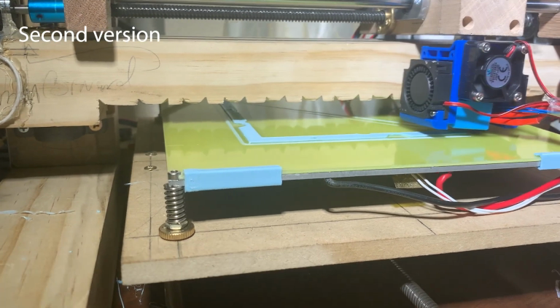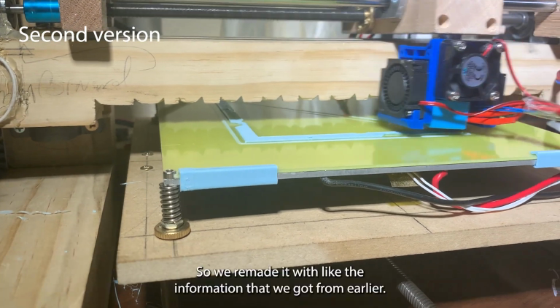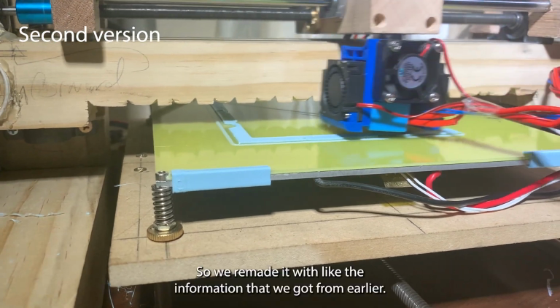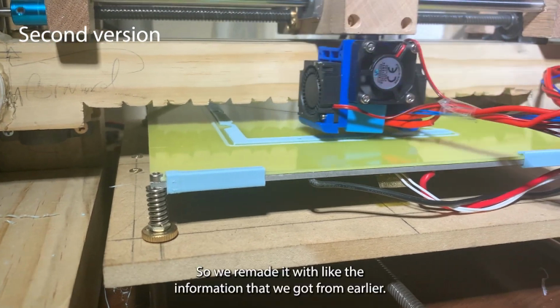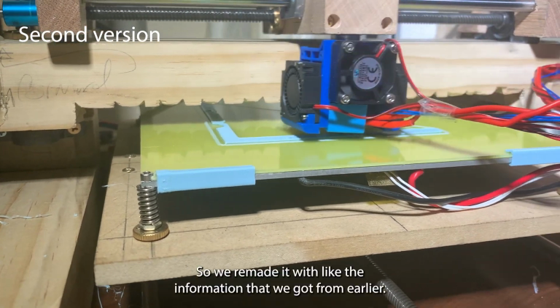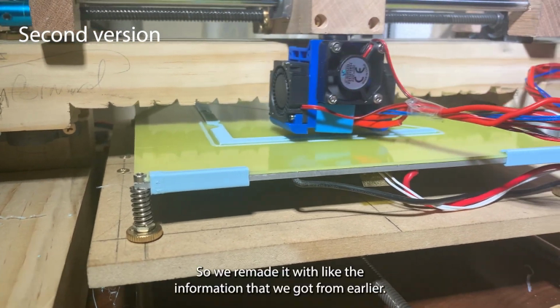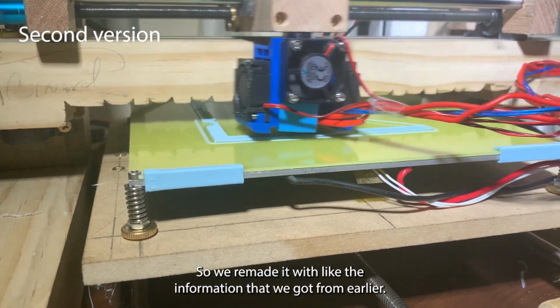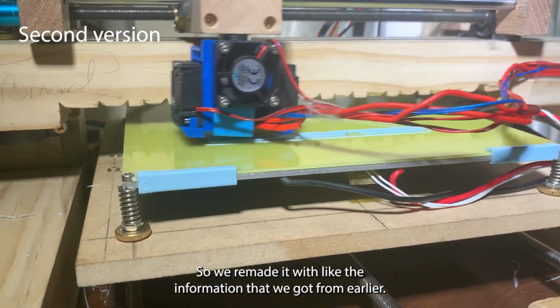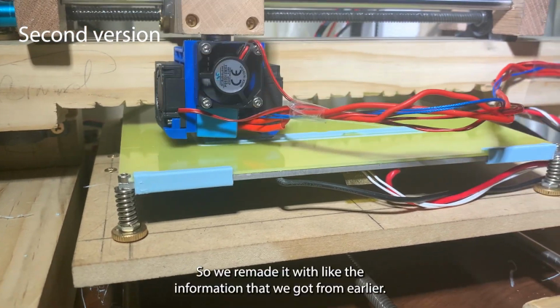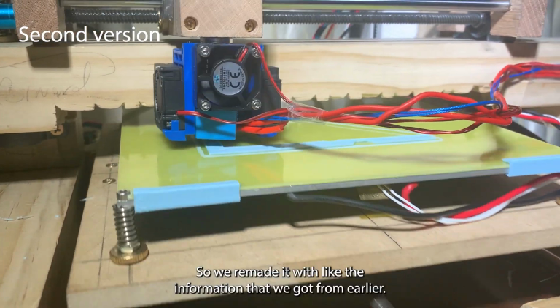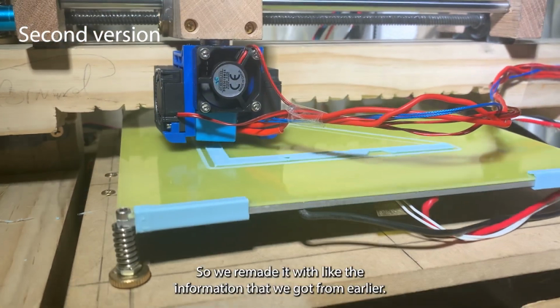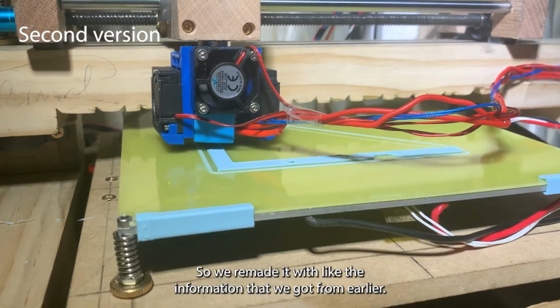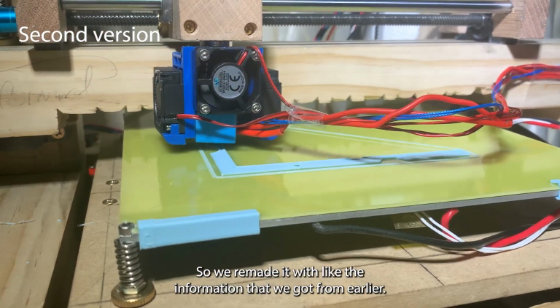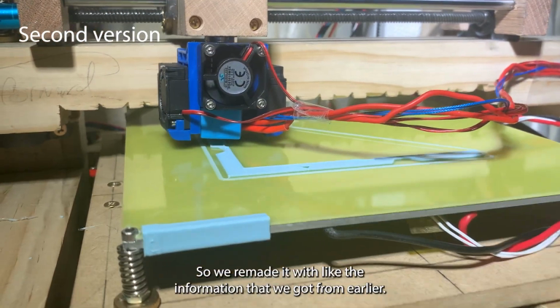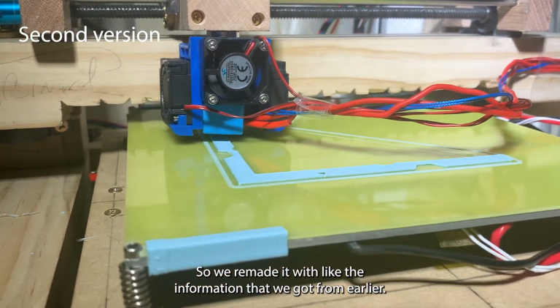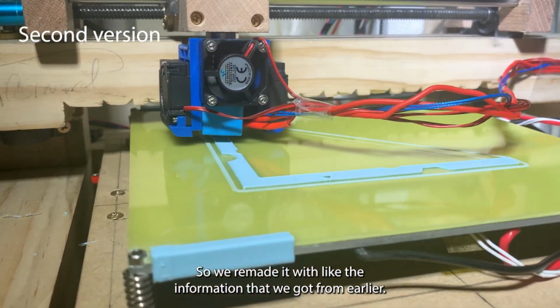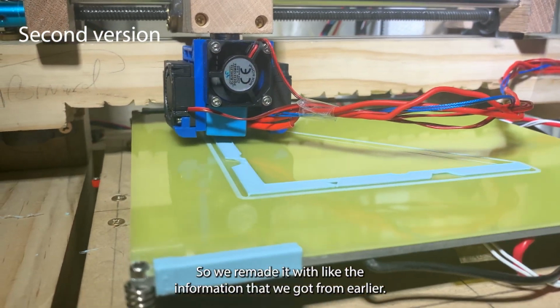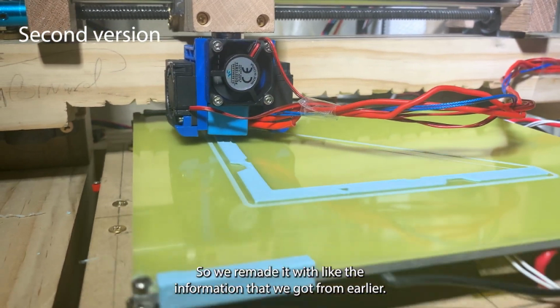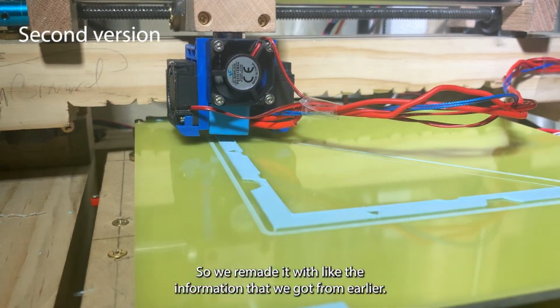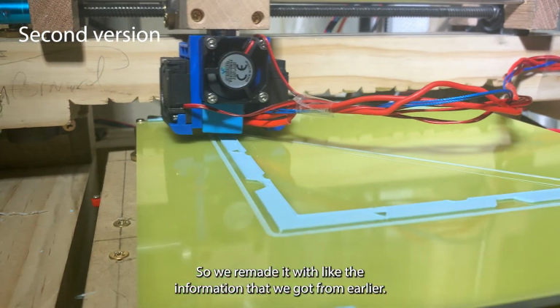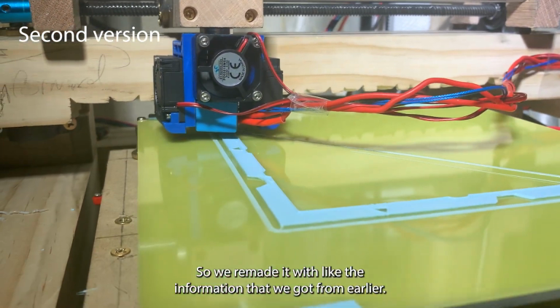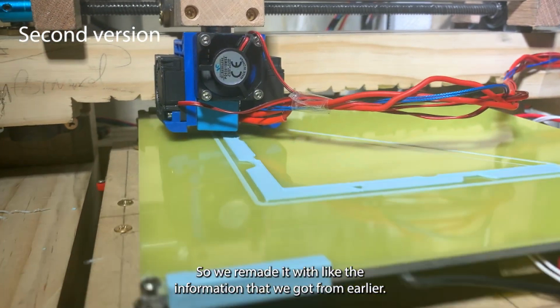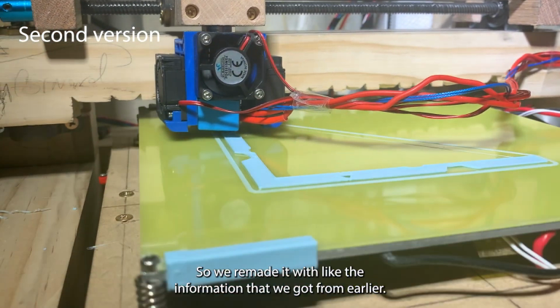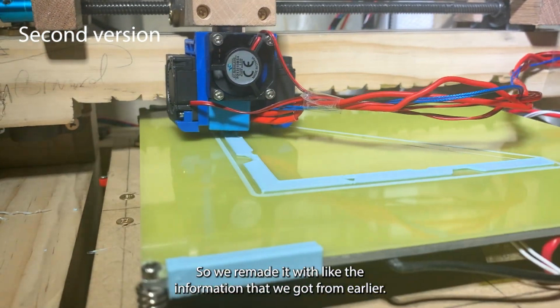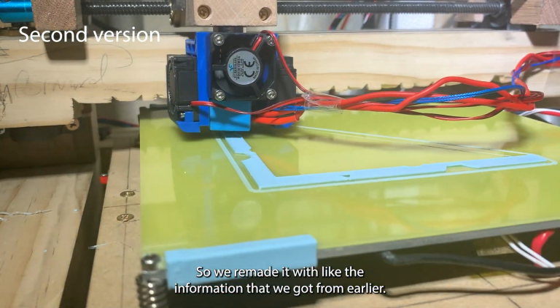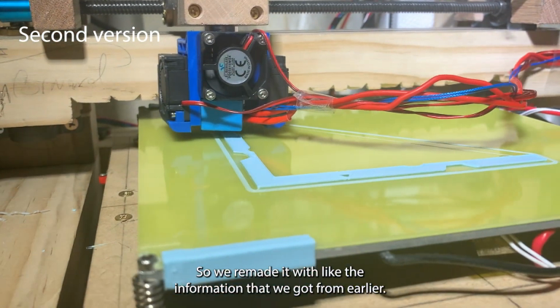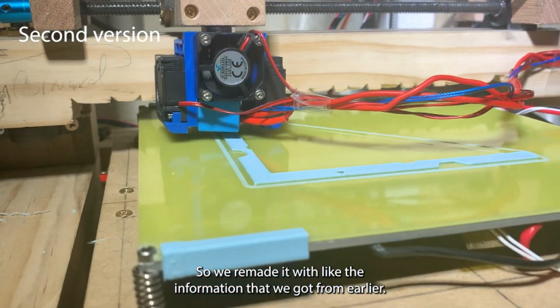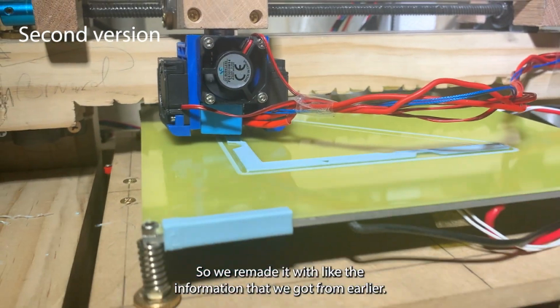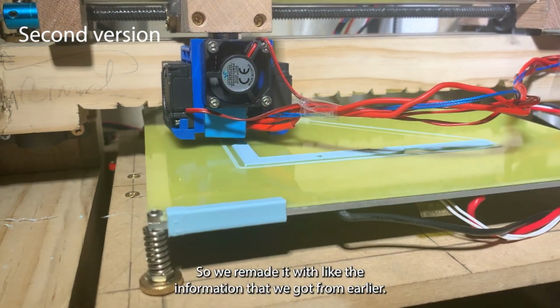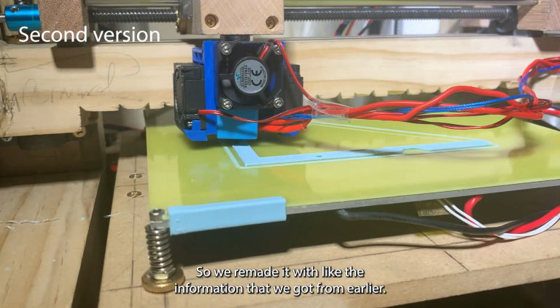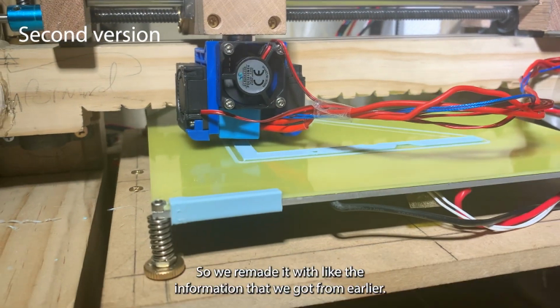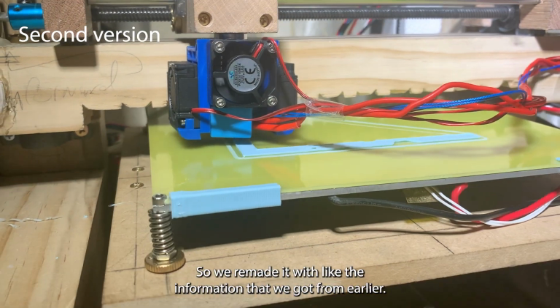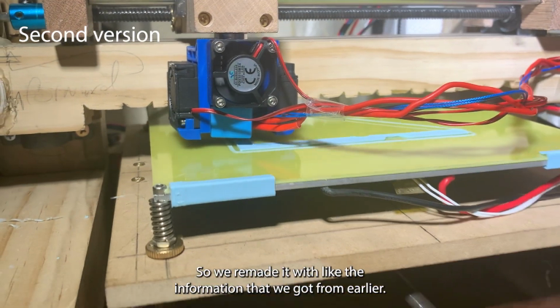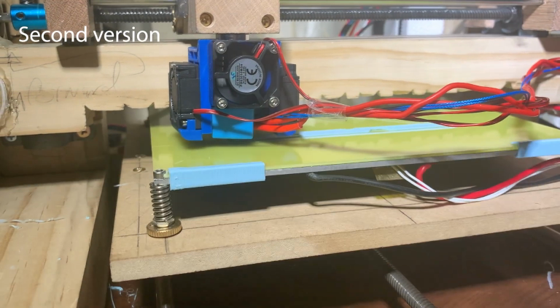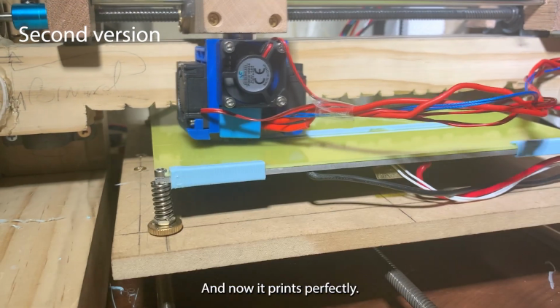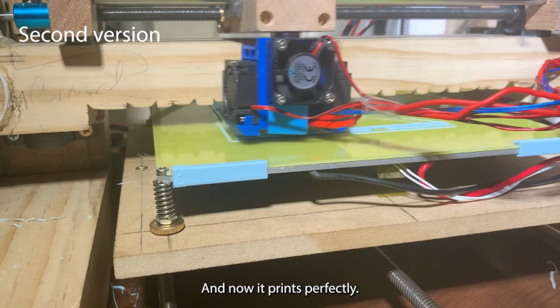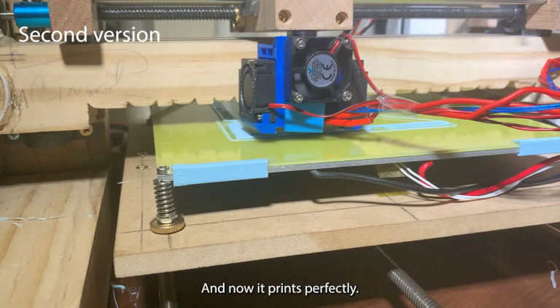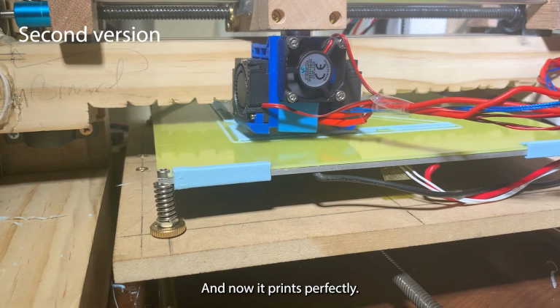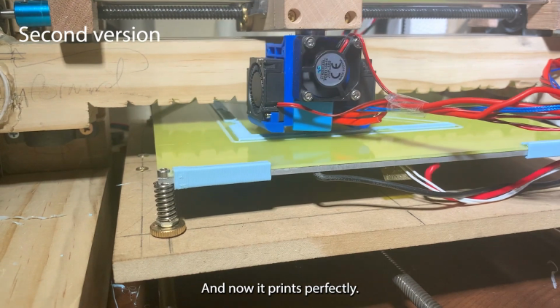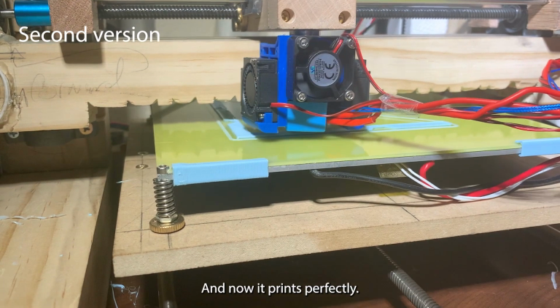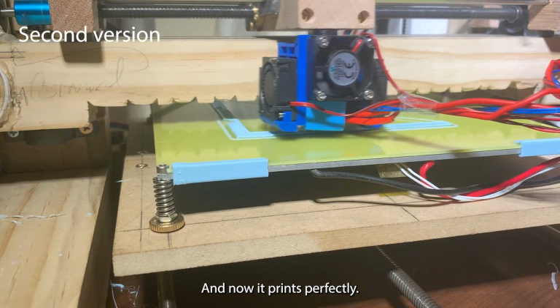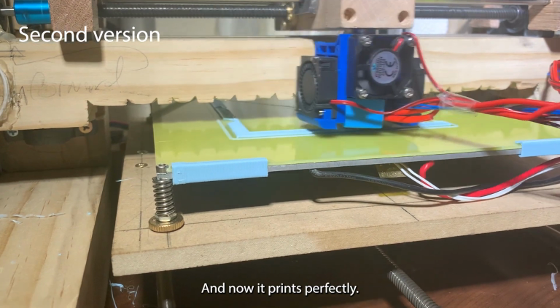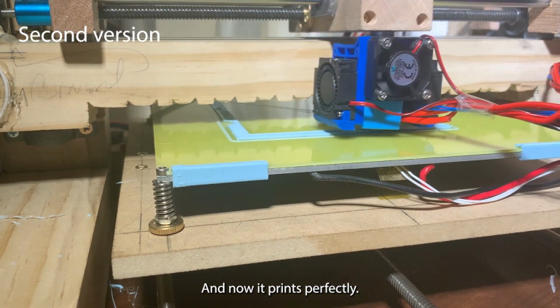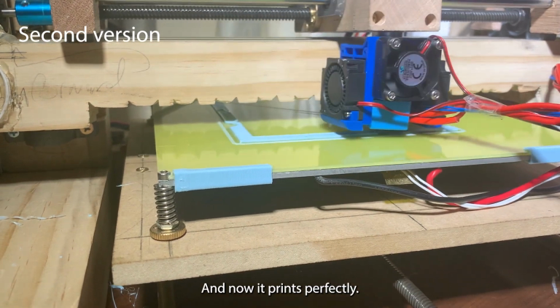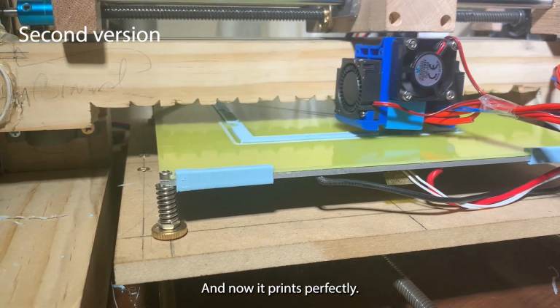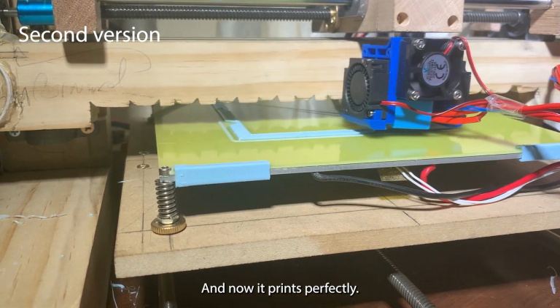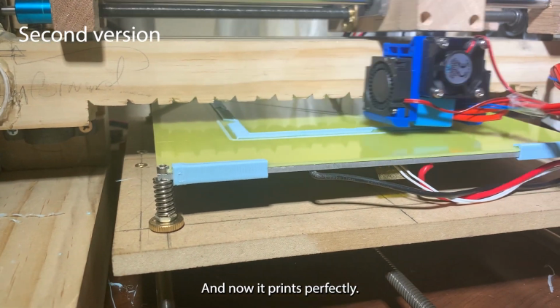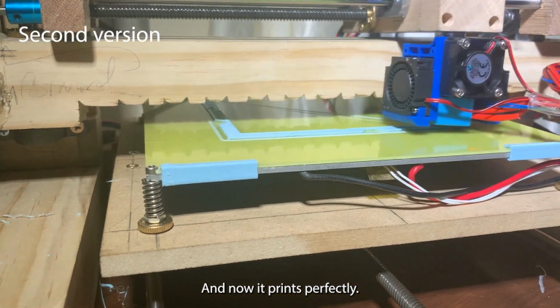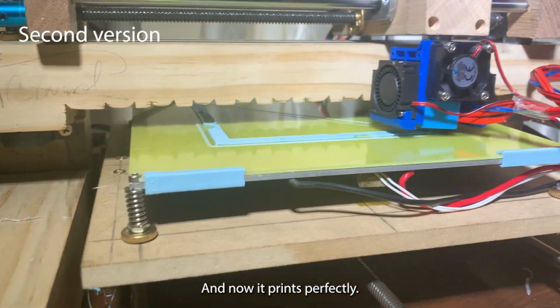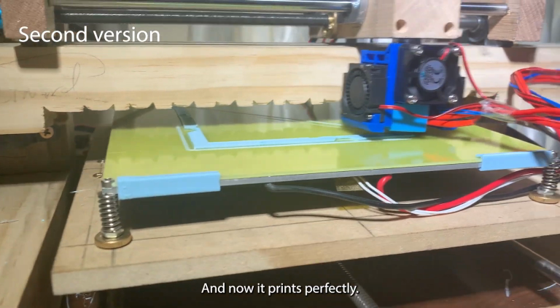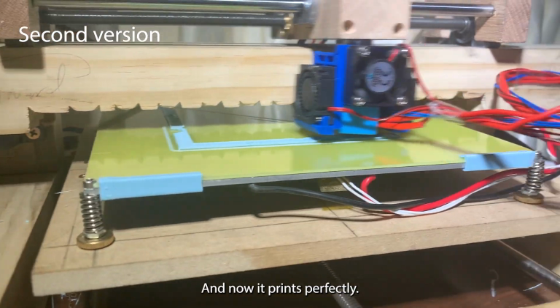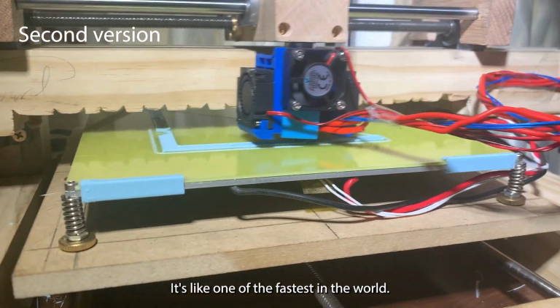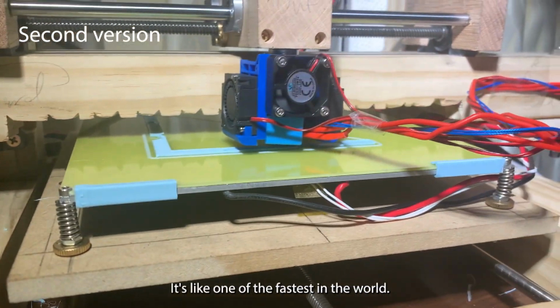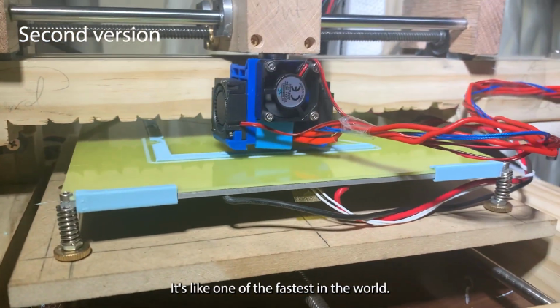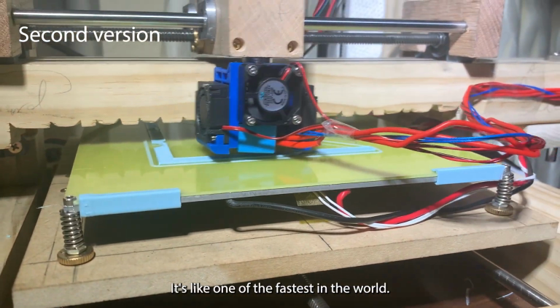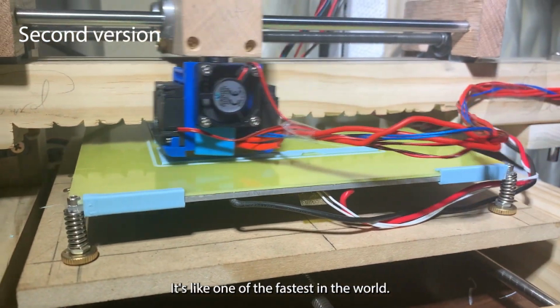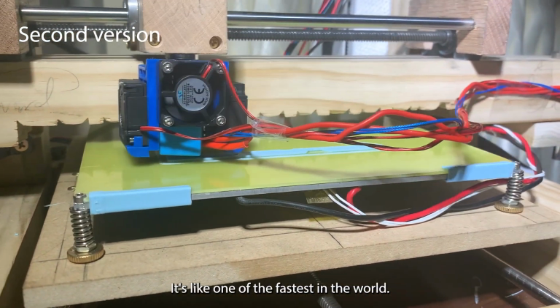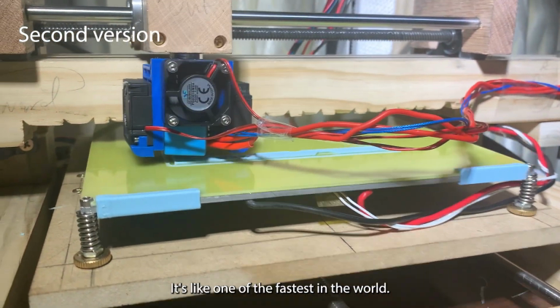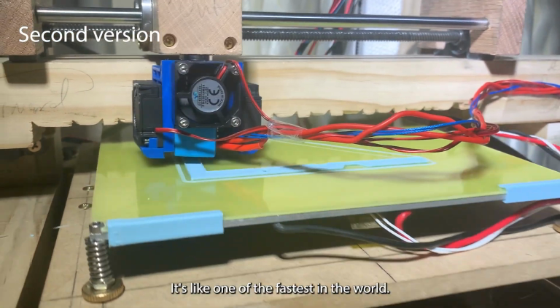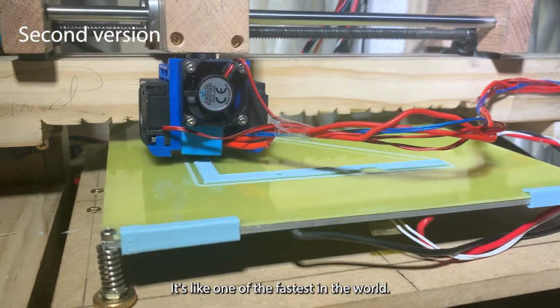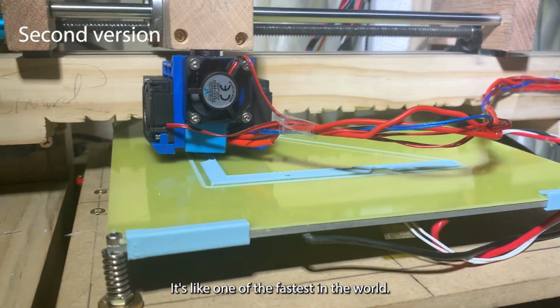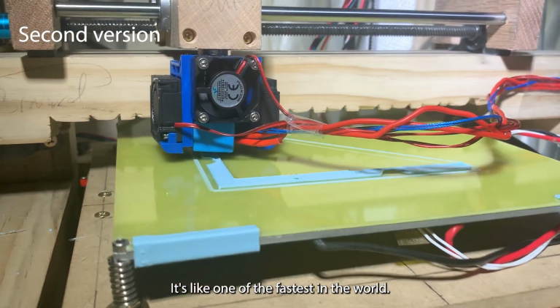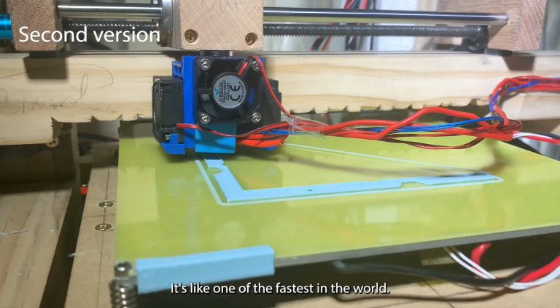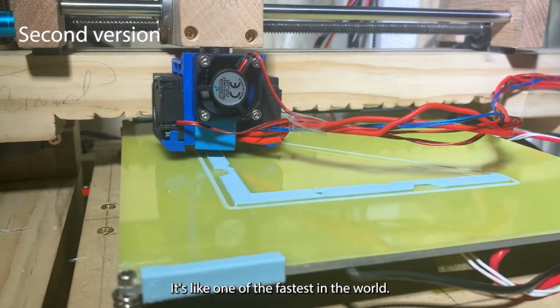So we remade it with the information that we got from earlier, and now it prints perfectly, and it's one of the fastest in the world.